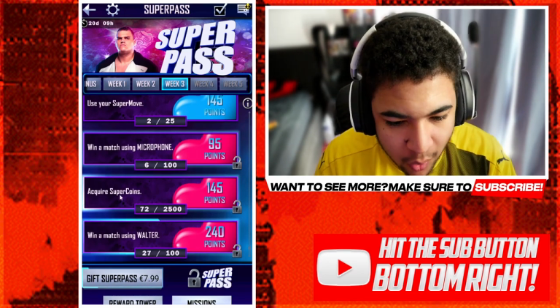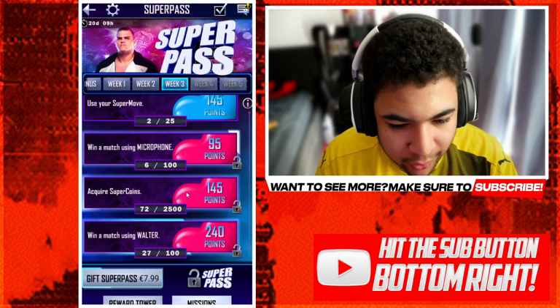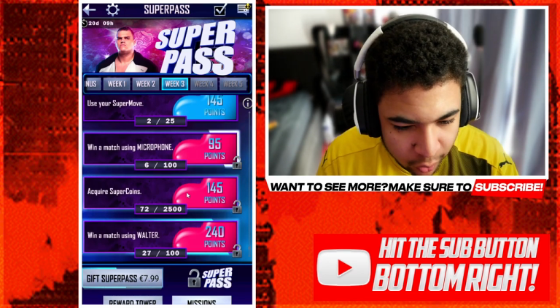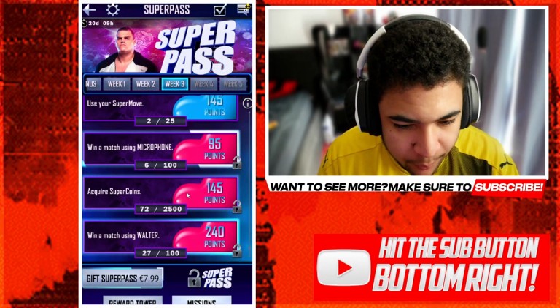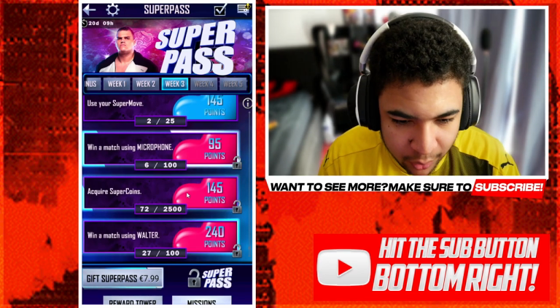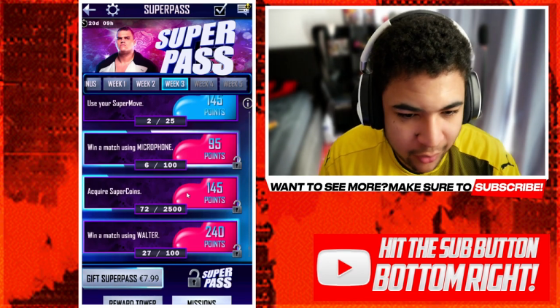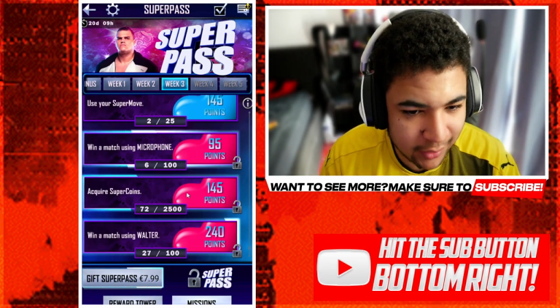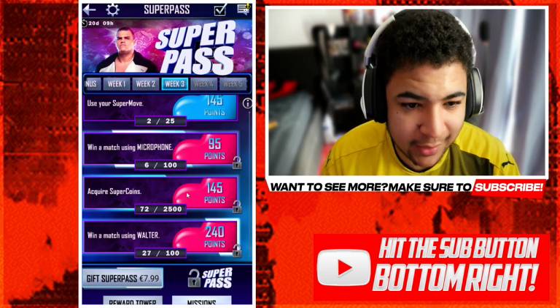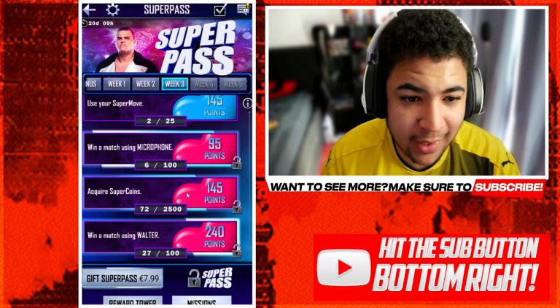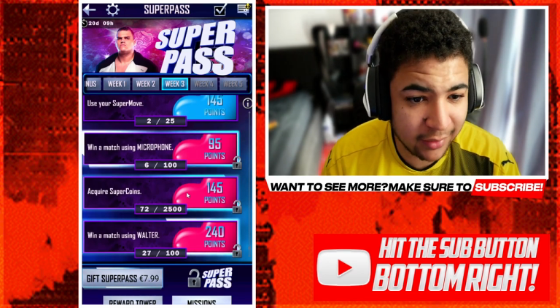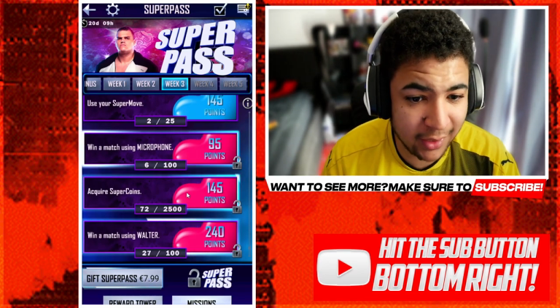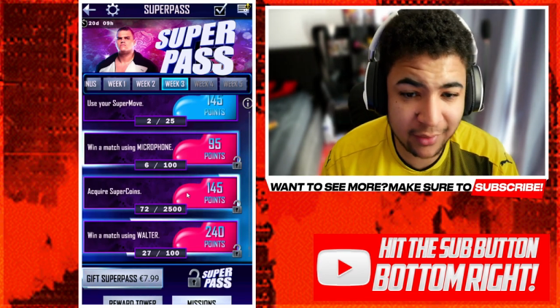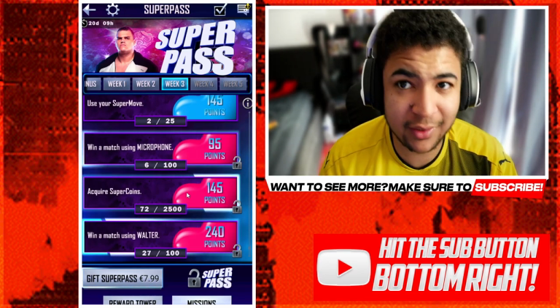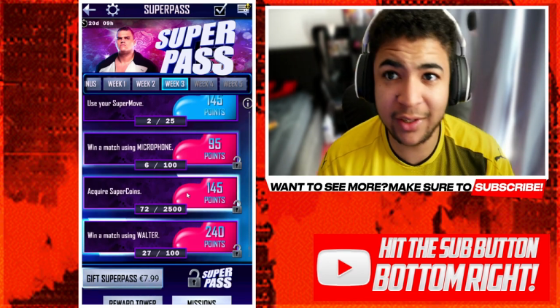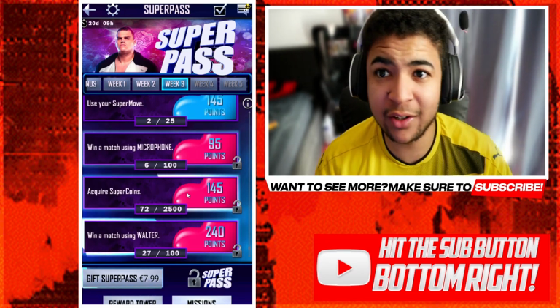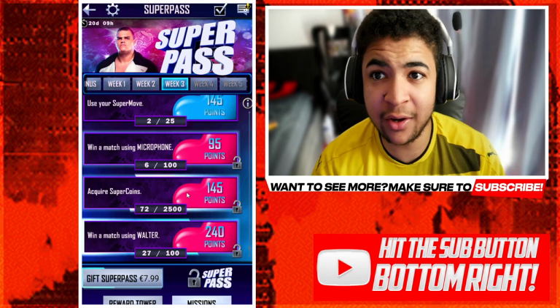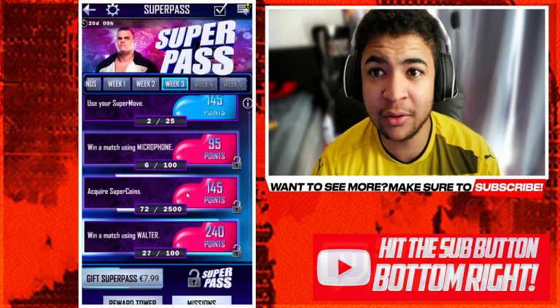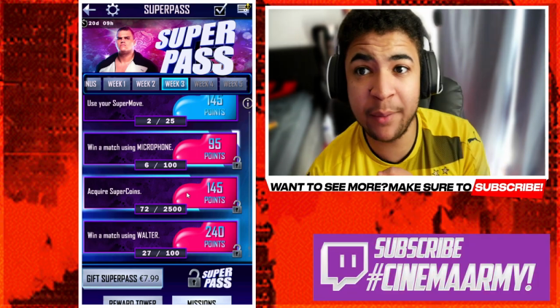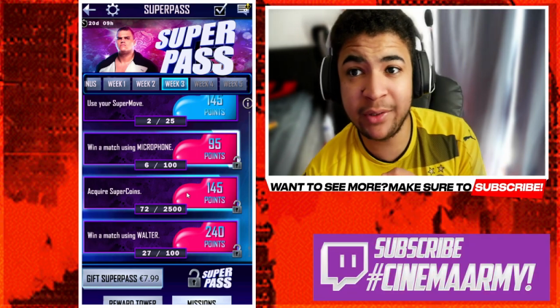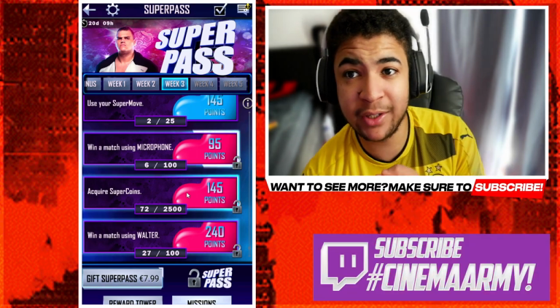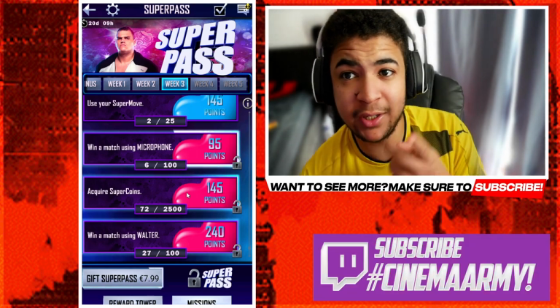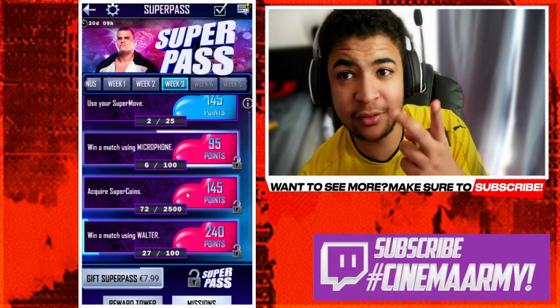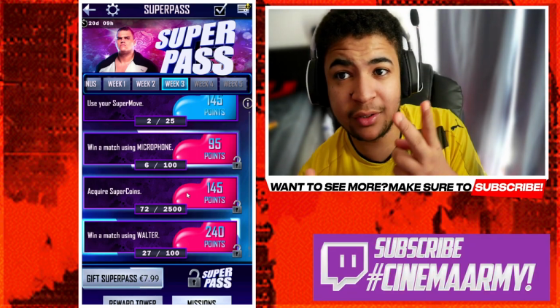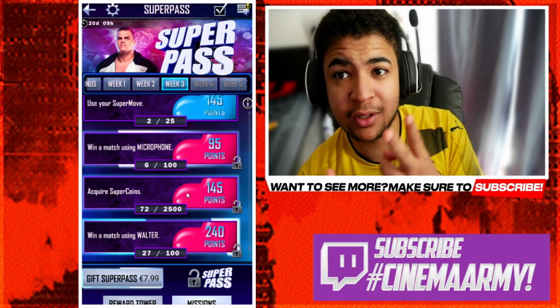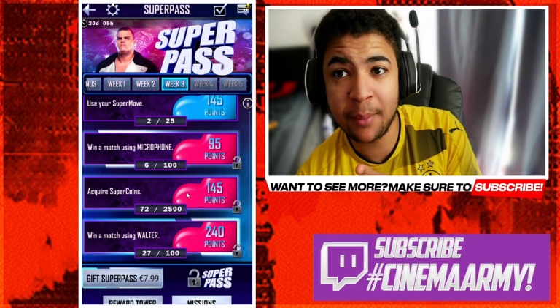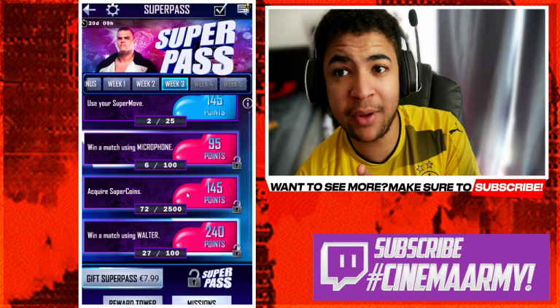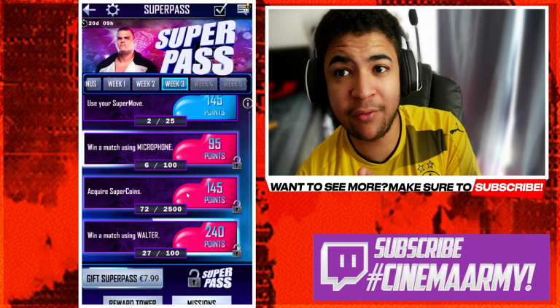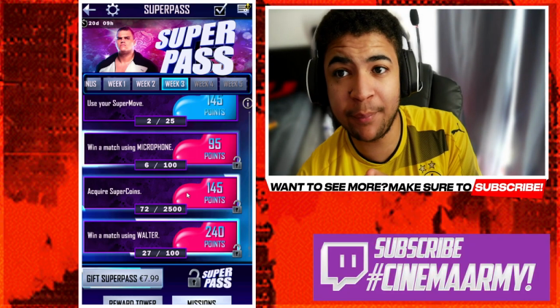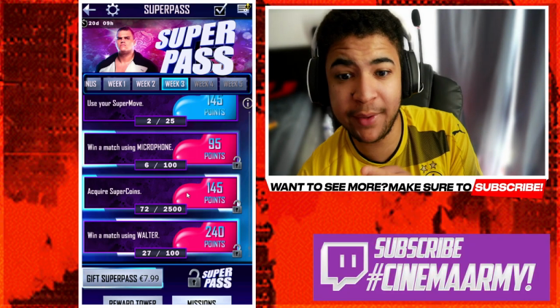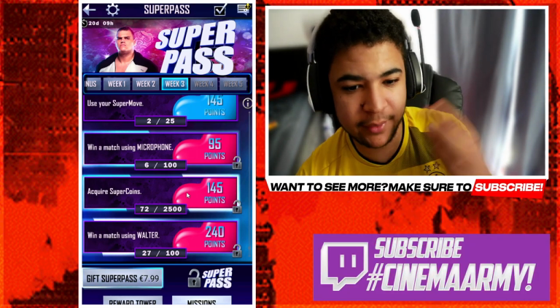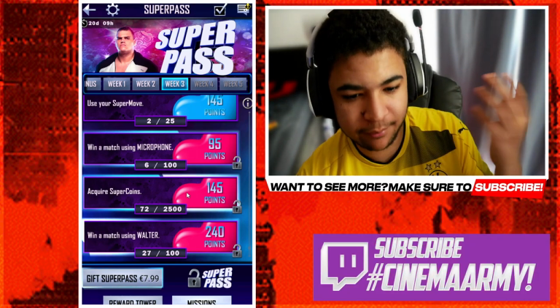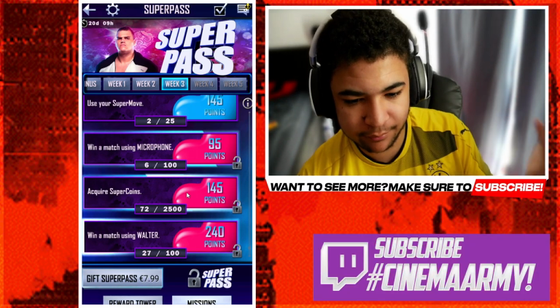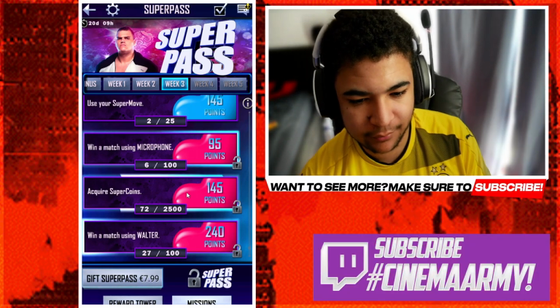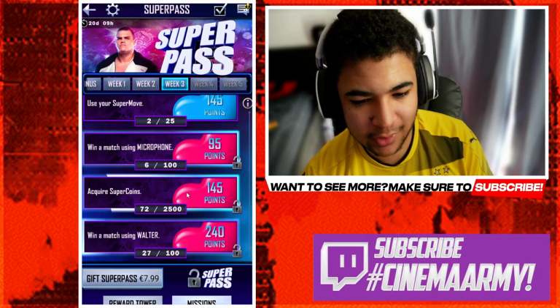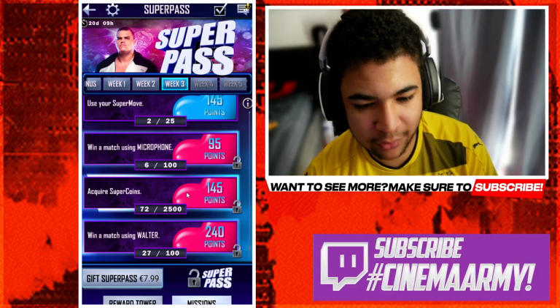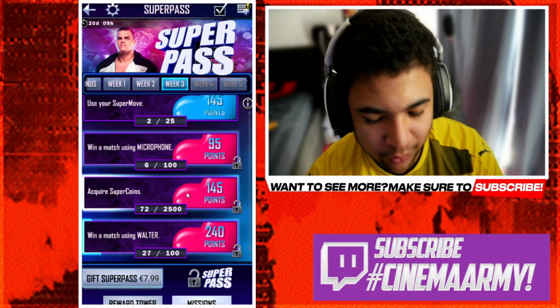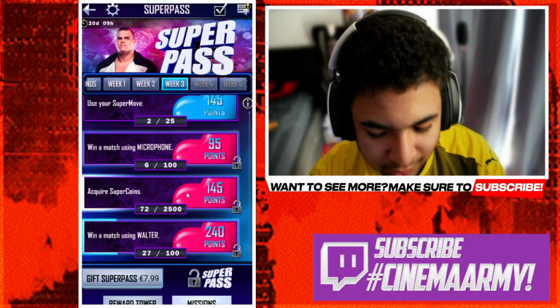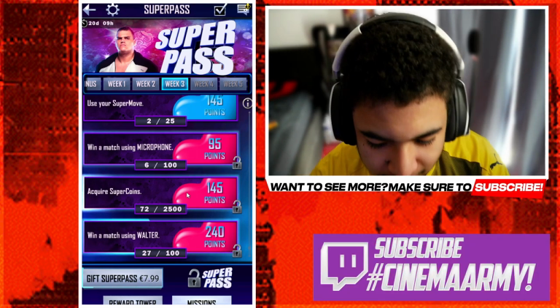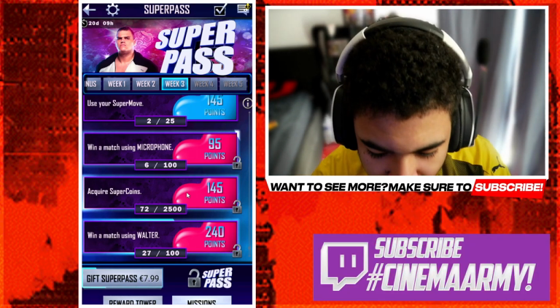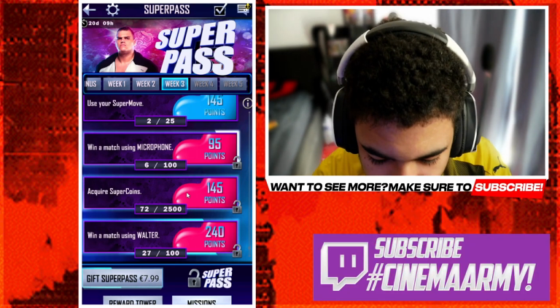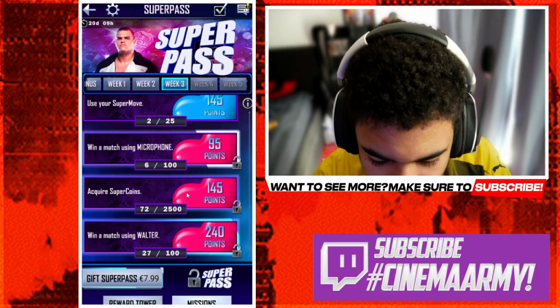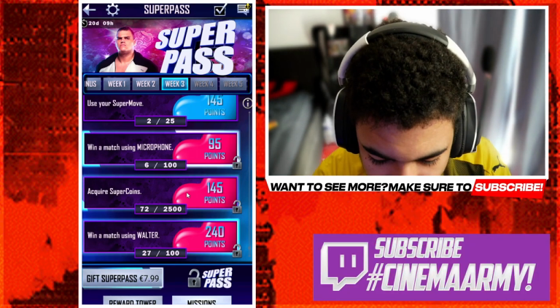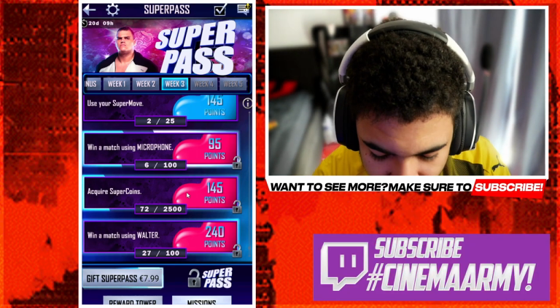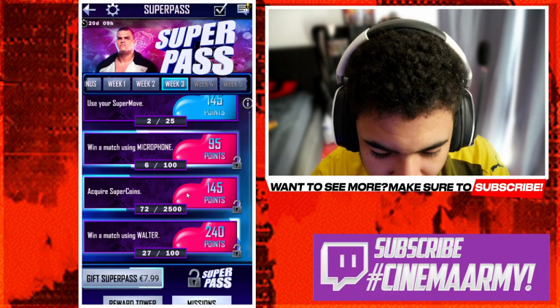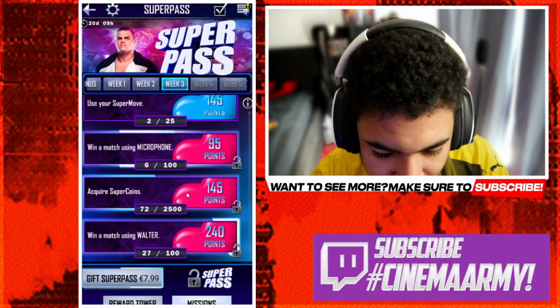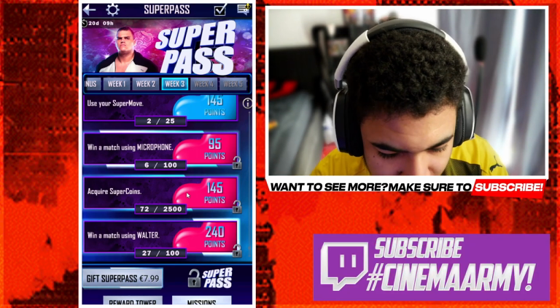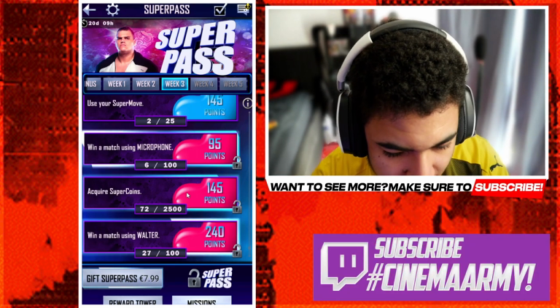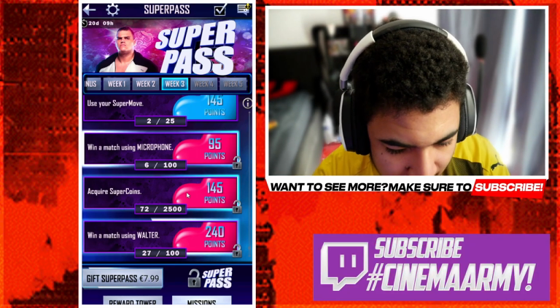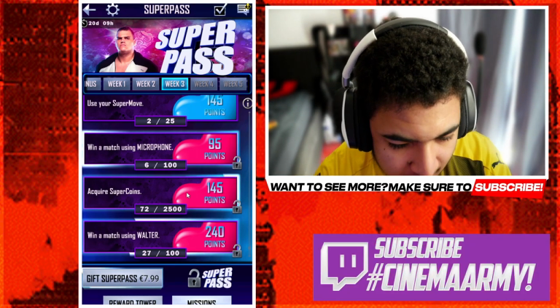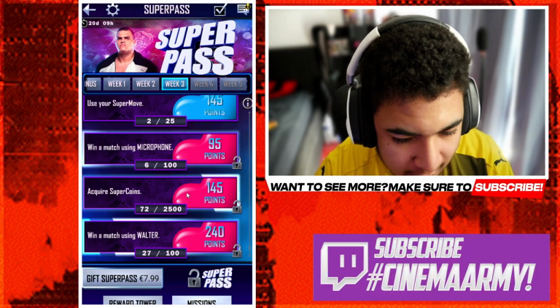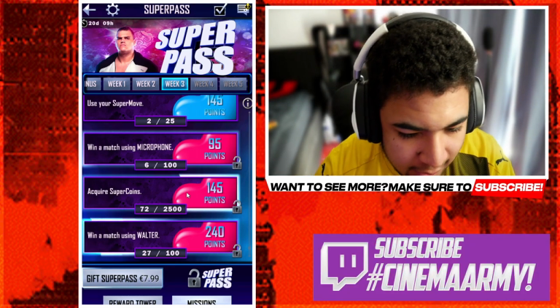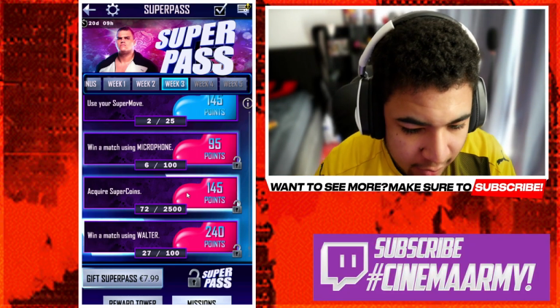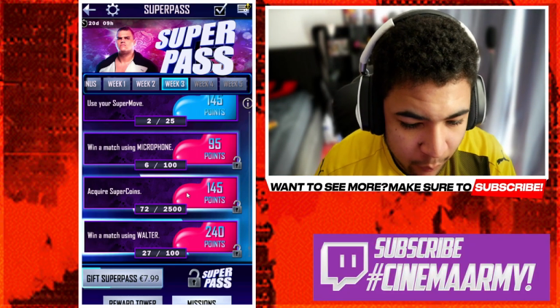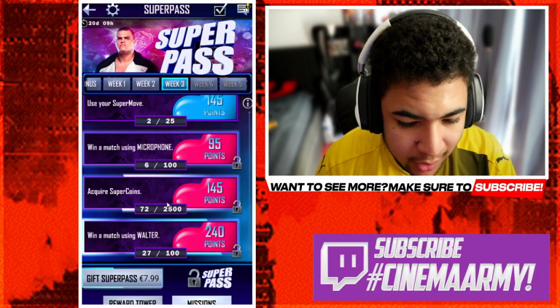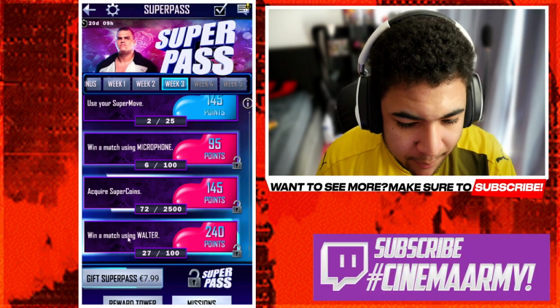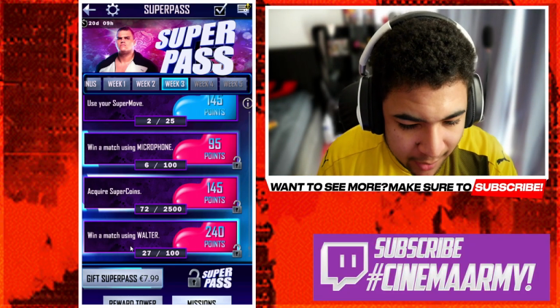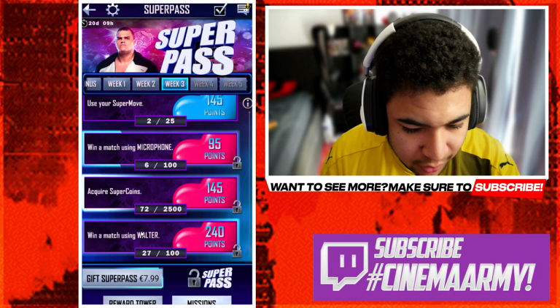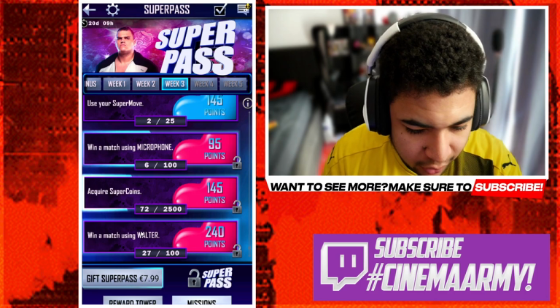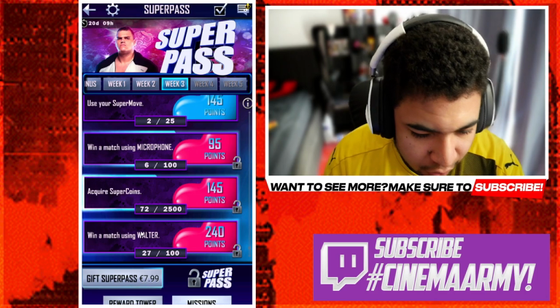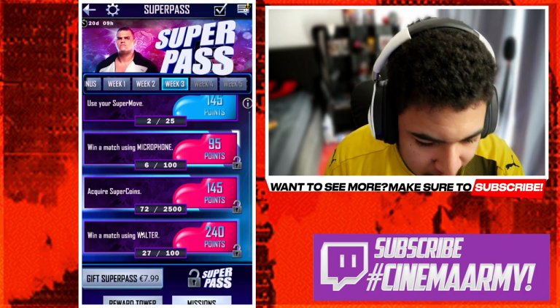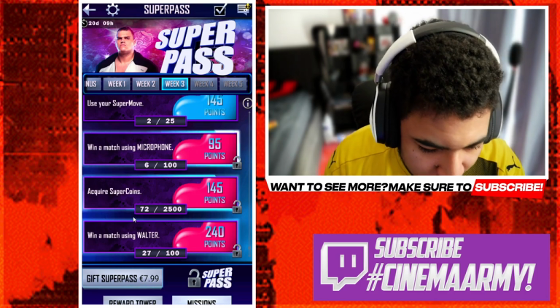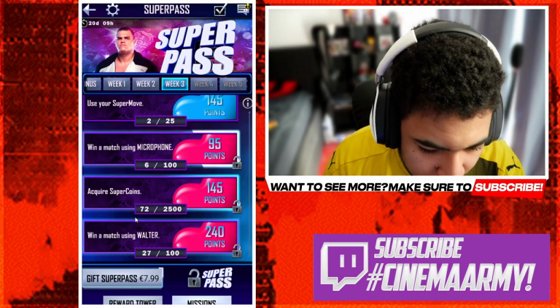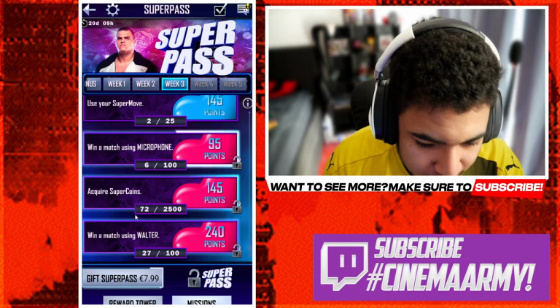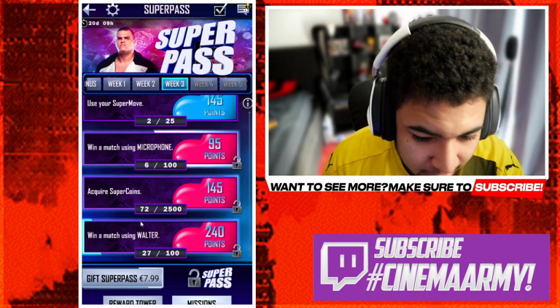Acquire Super Coins — again, easily done. TBGs, PVP, that's all you need to know for Super Coins. And then win a match using Walter.